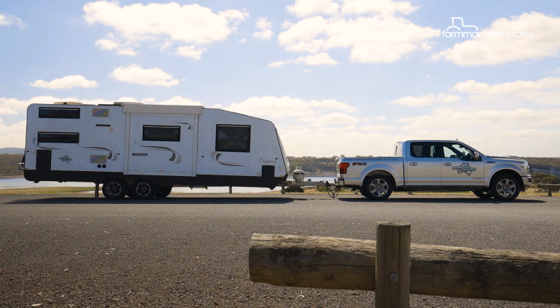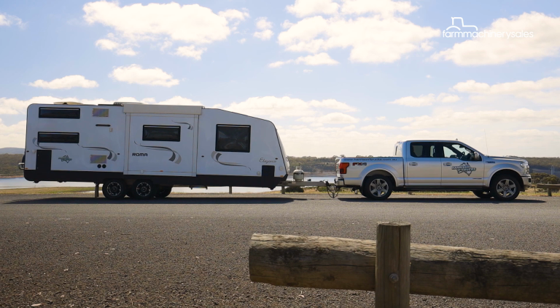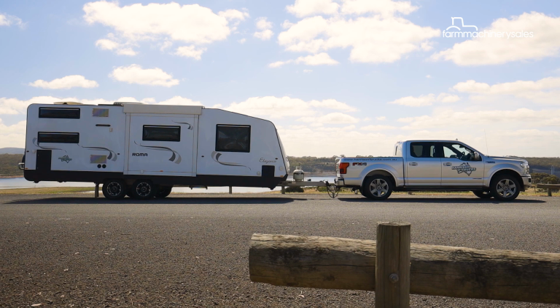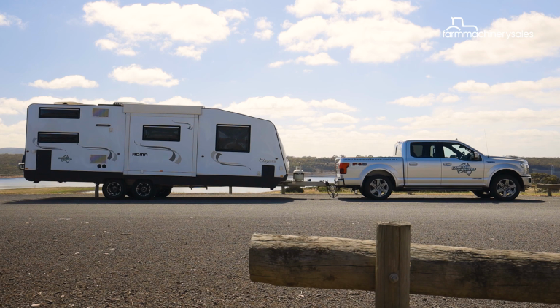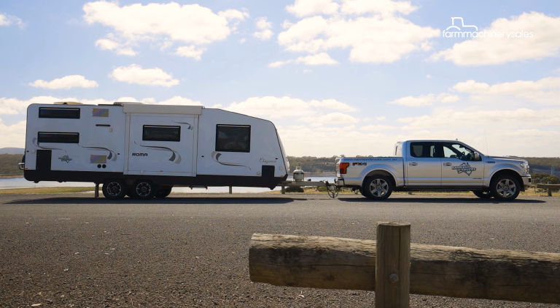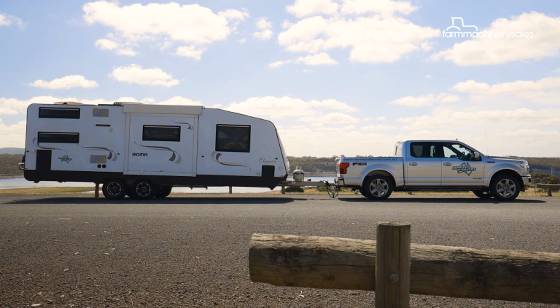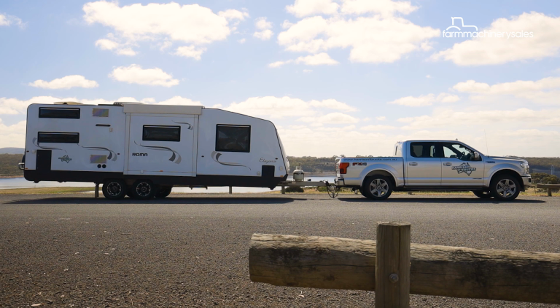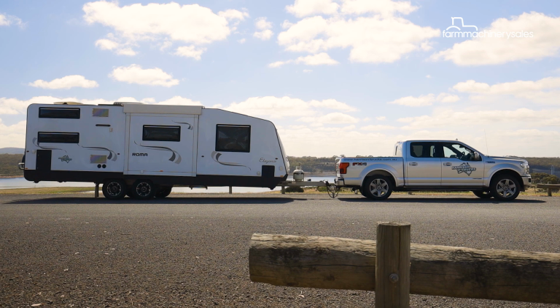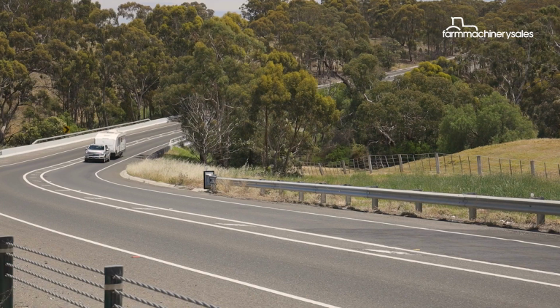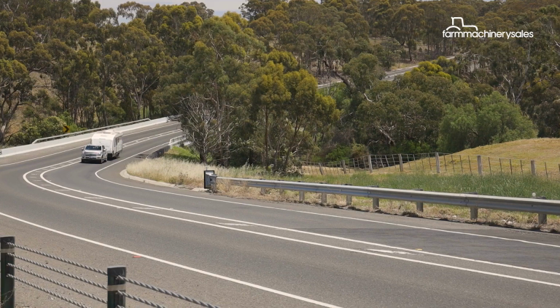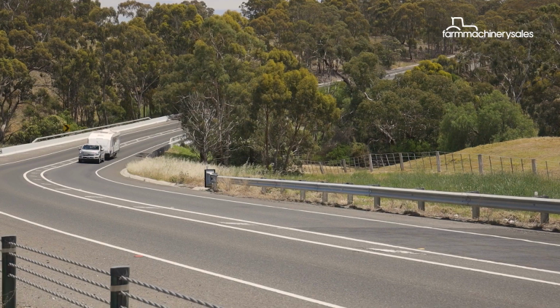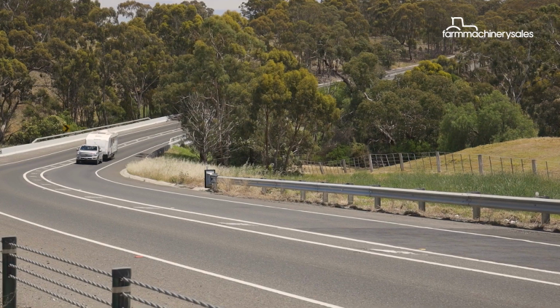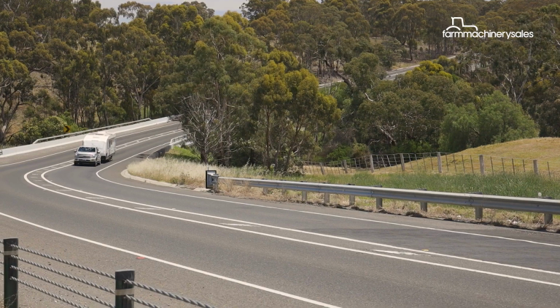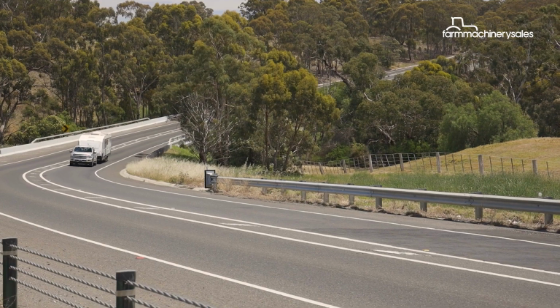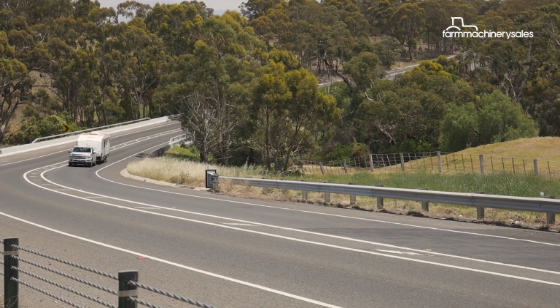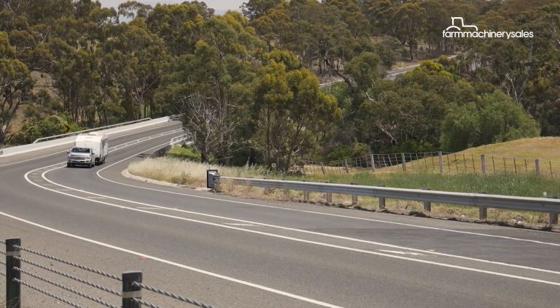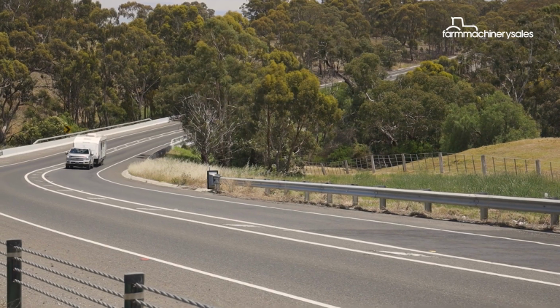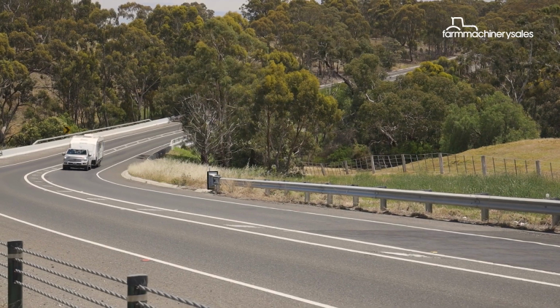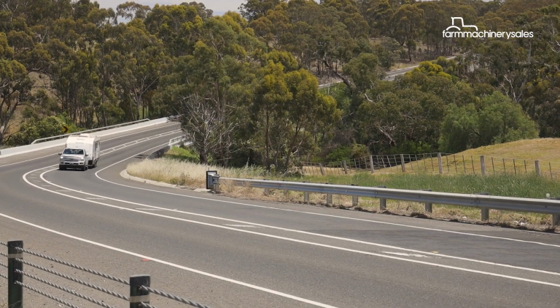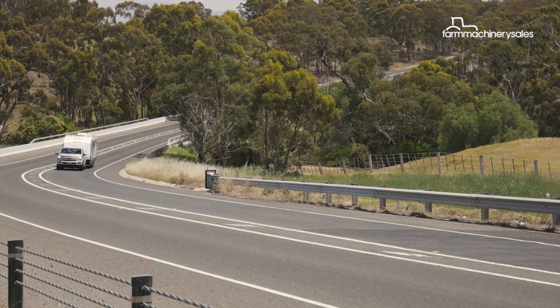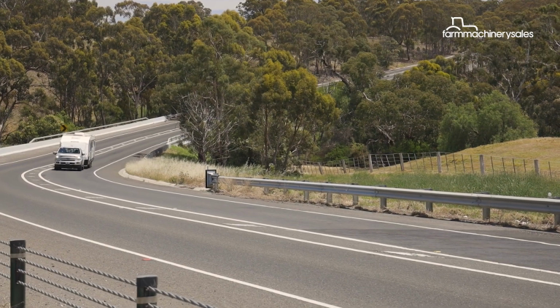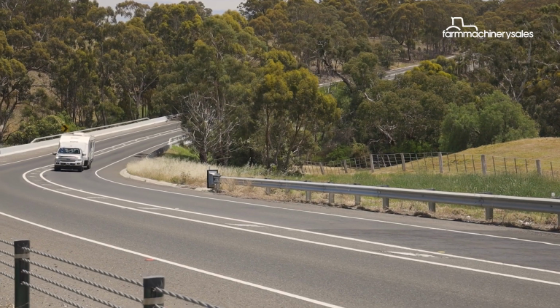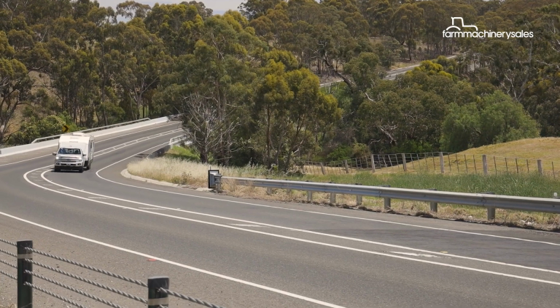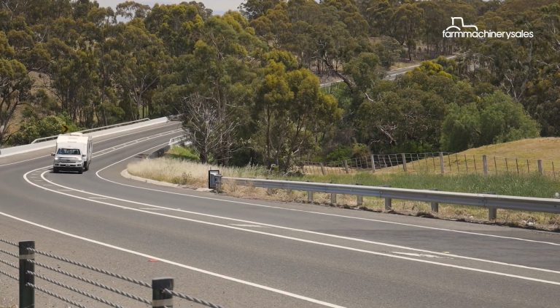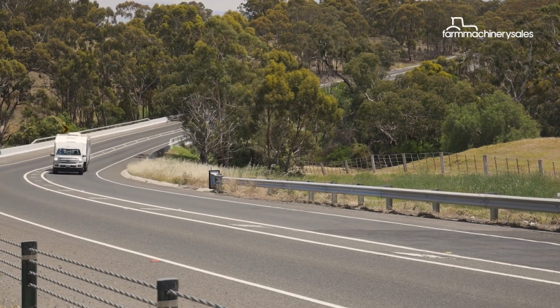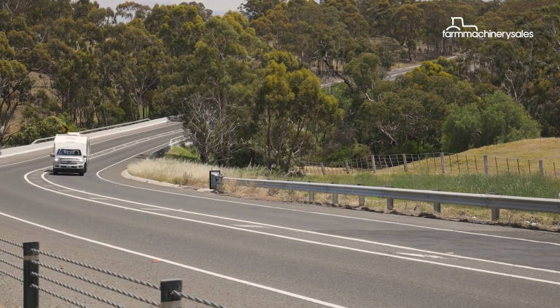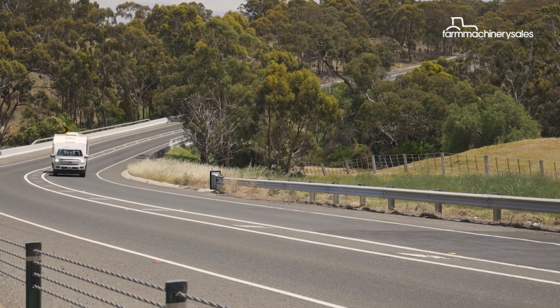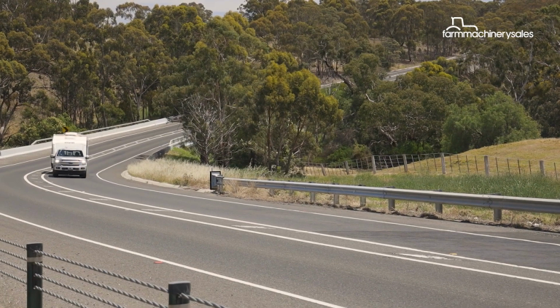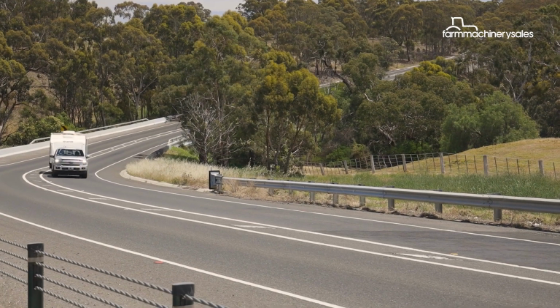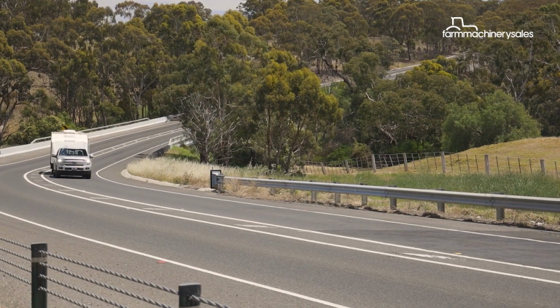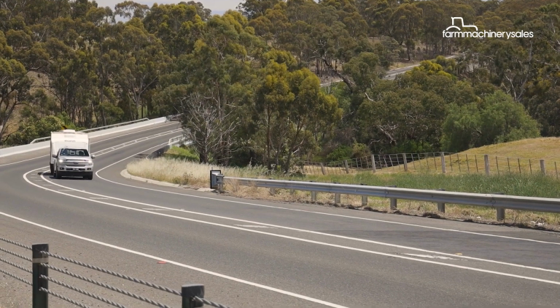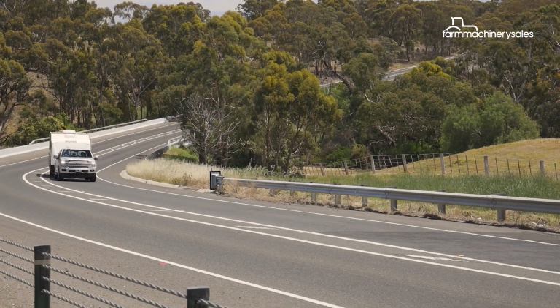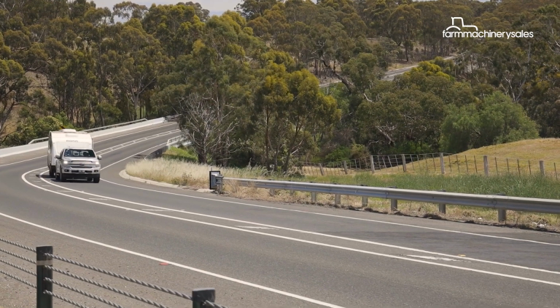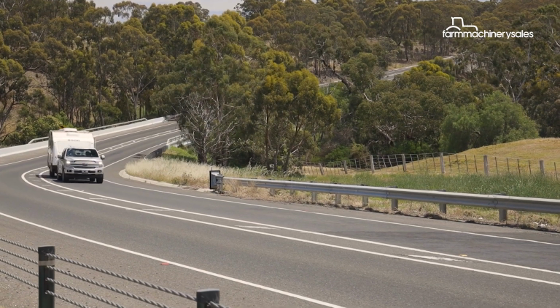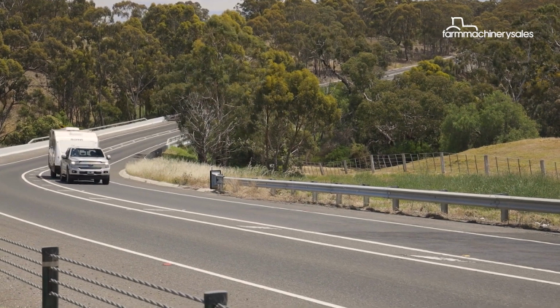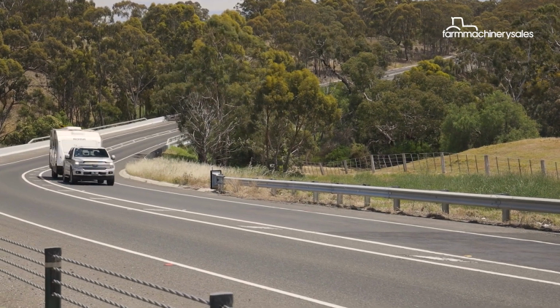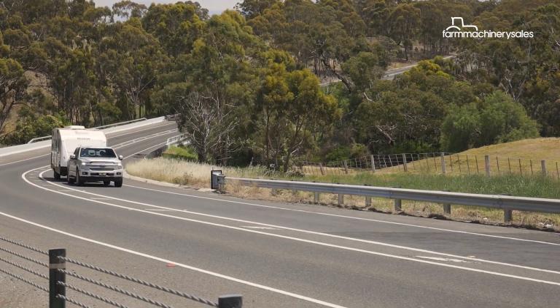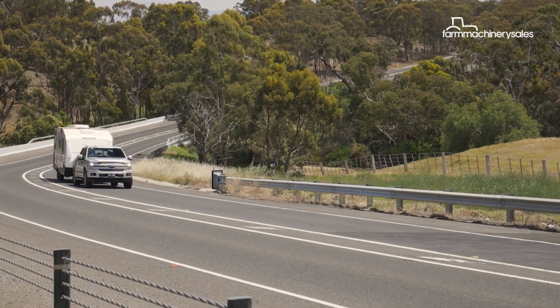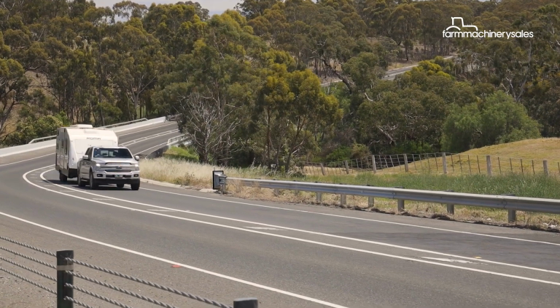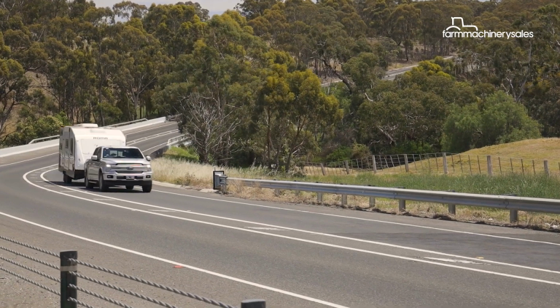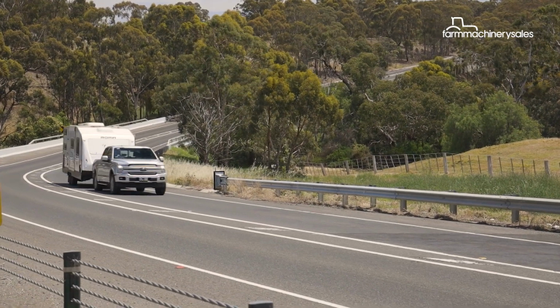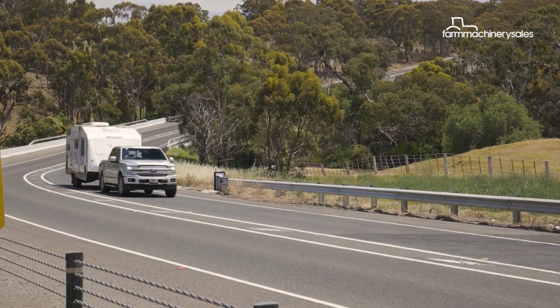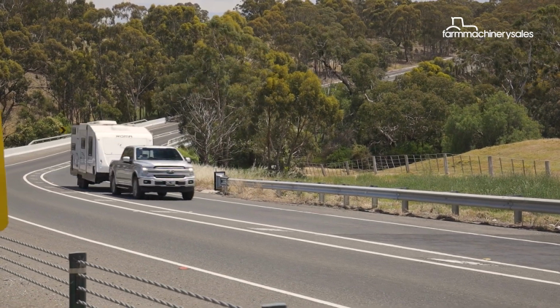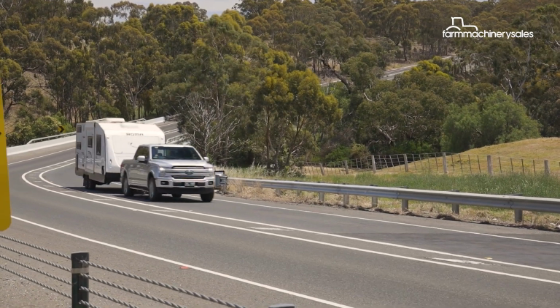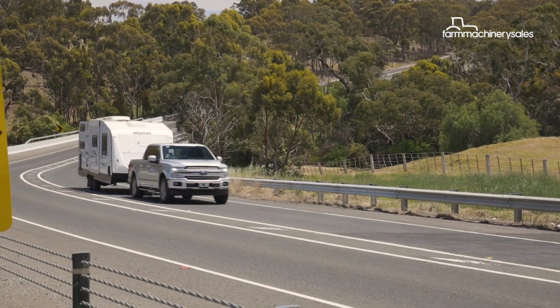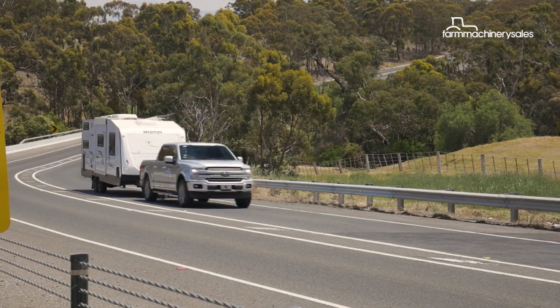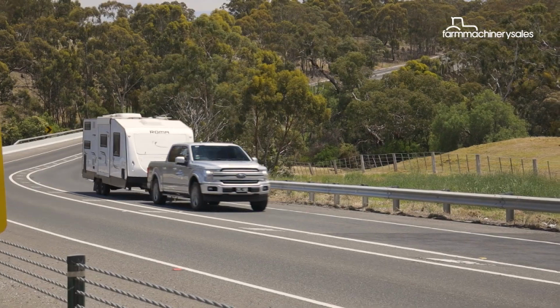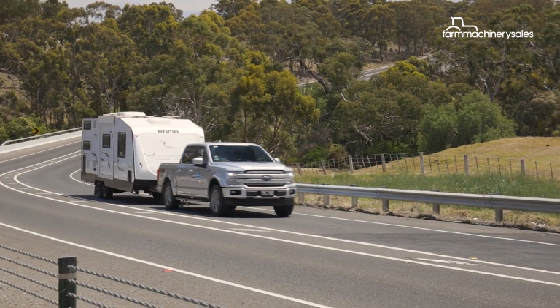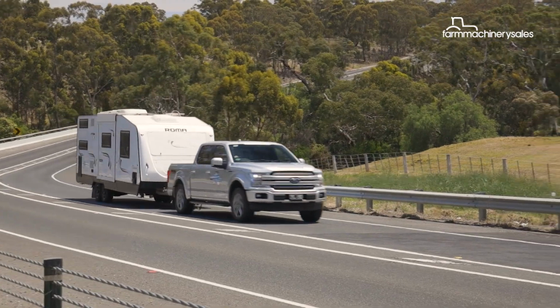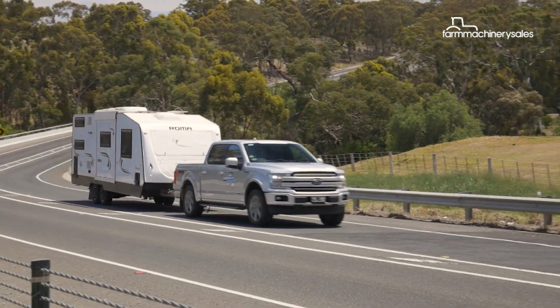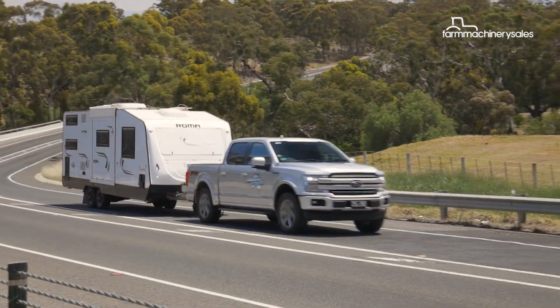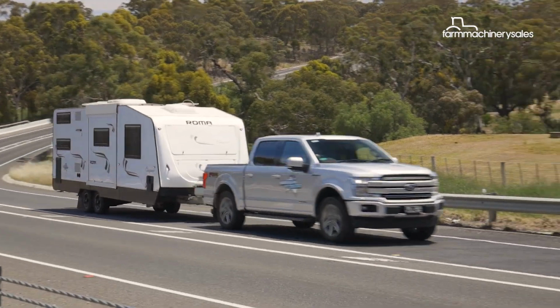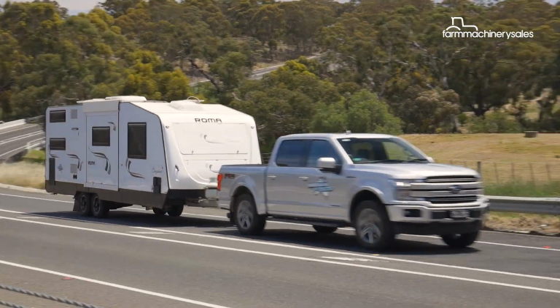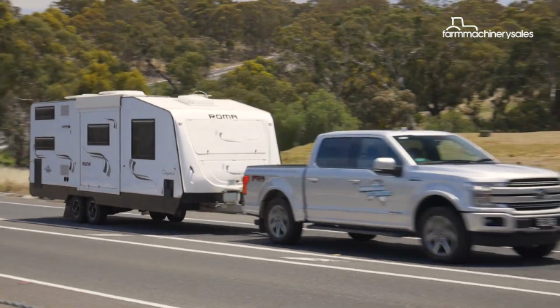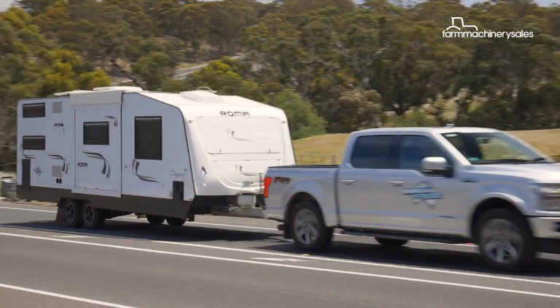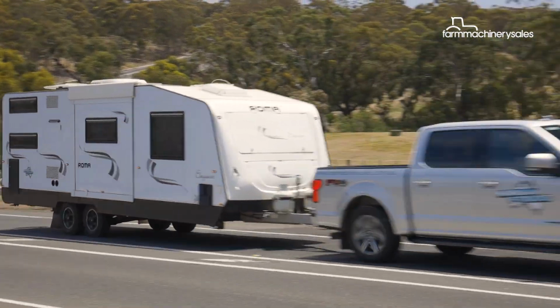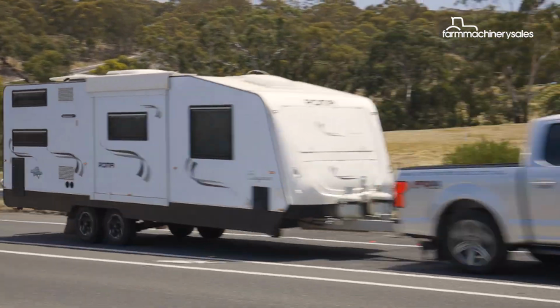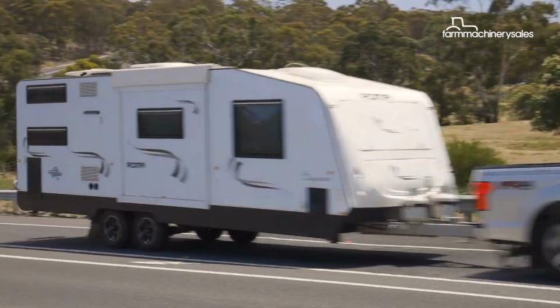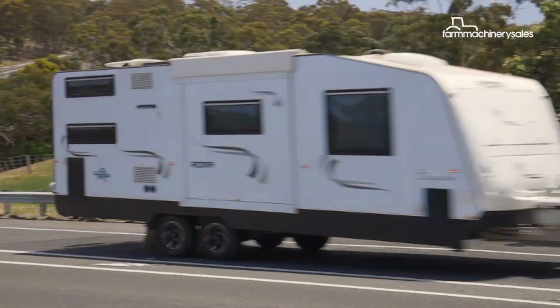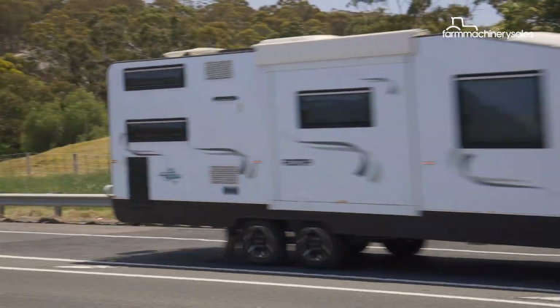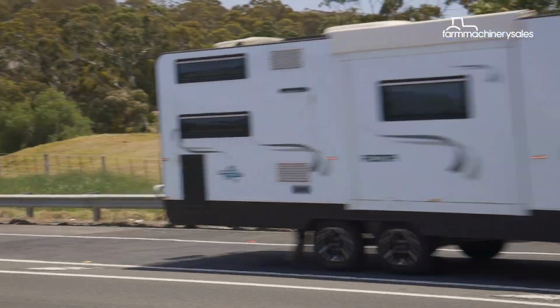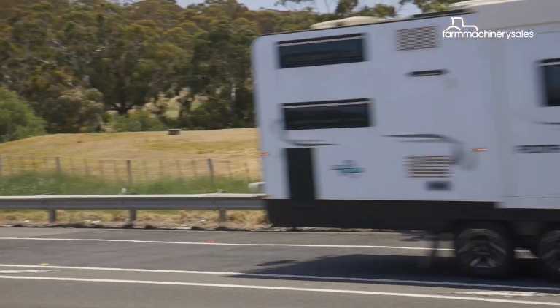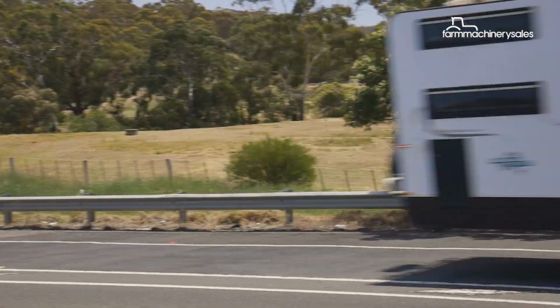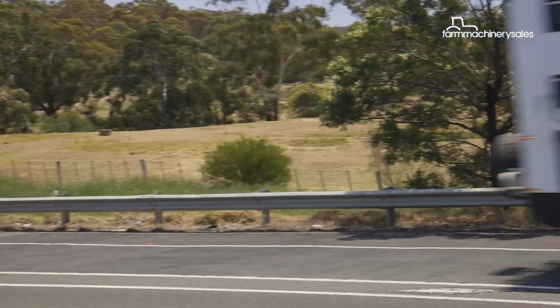While we didn't set off on the lap of Oz we would have liked, a day spent hauling the rig through the countryside gave us a good feel for the diesel's ability.